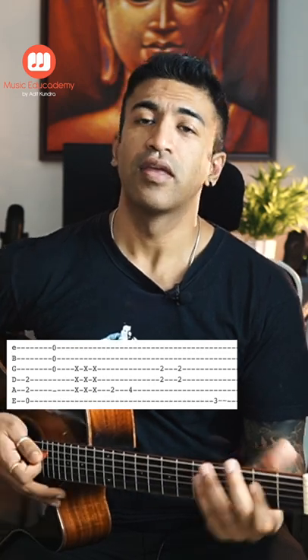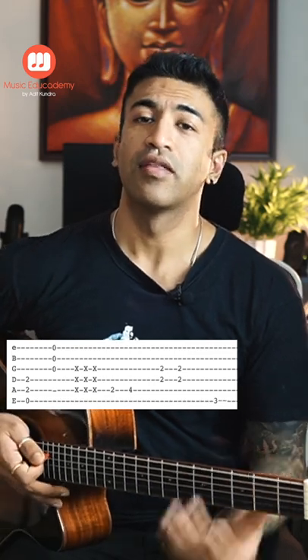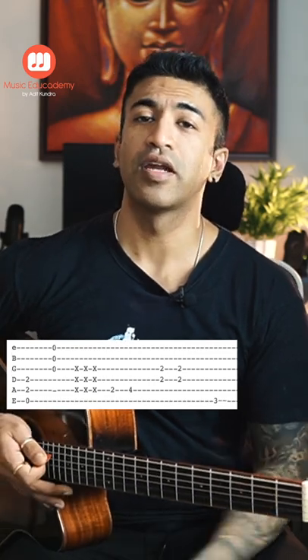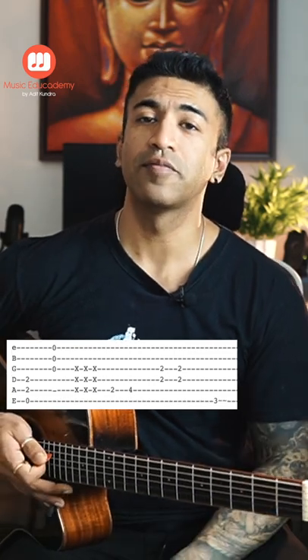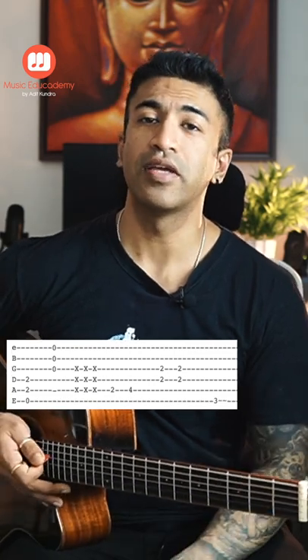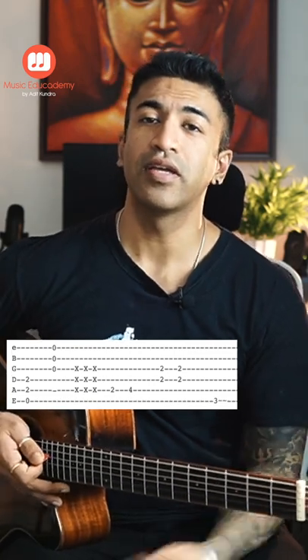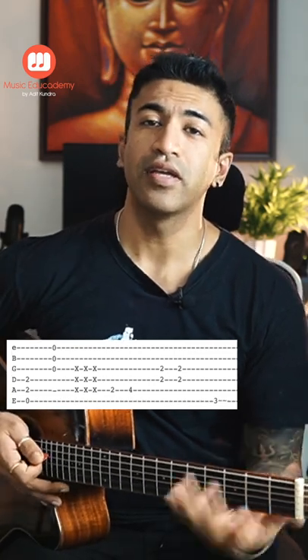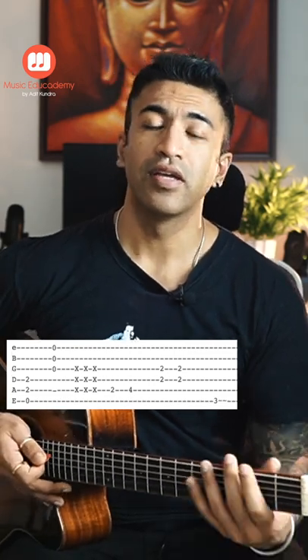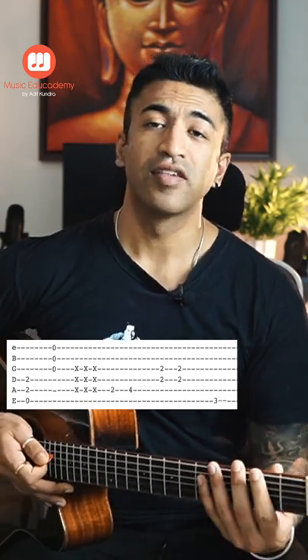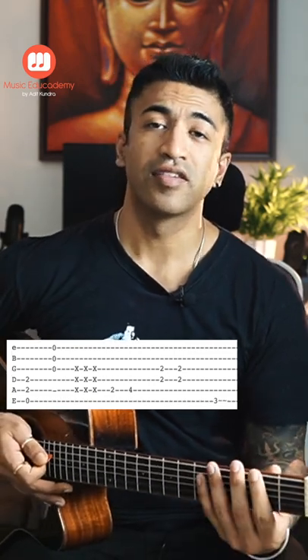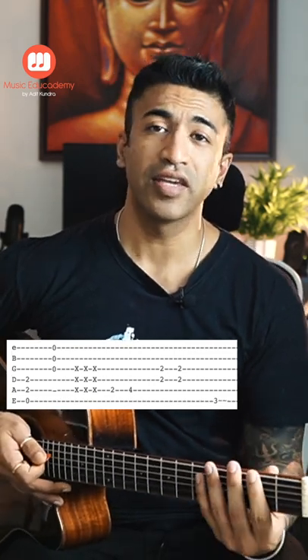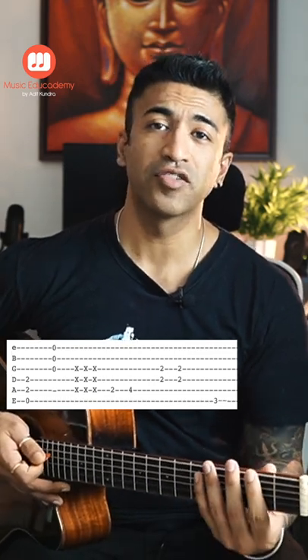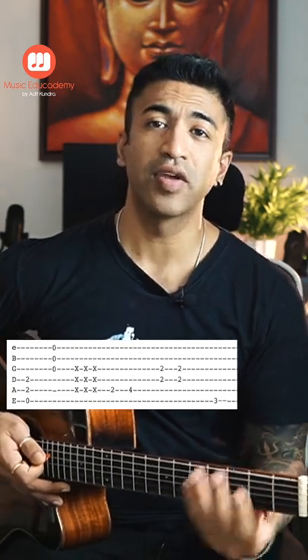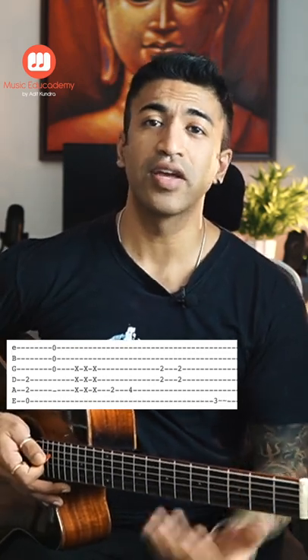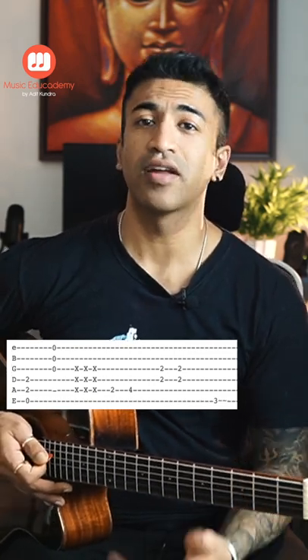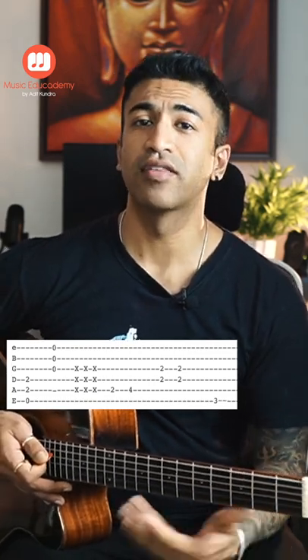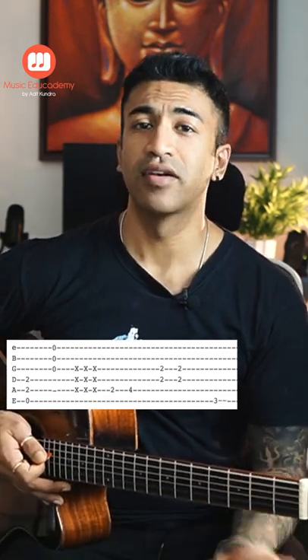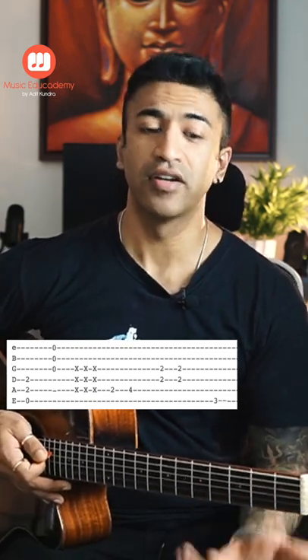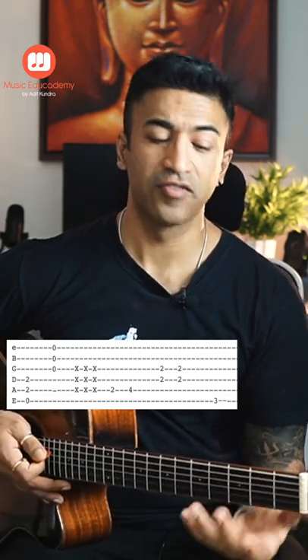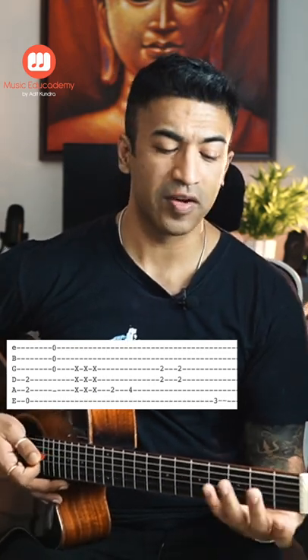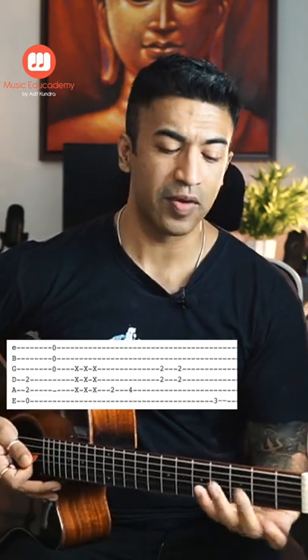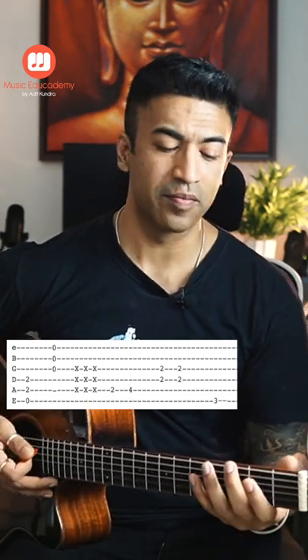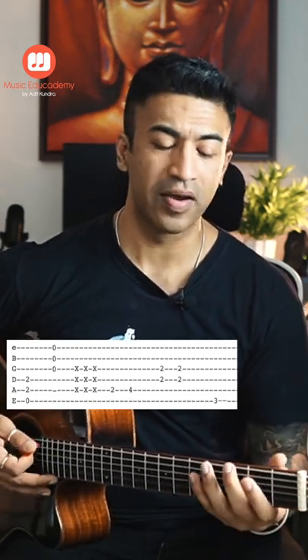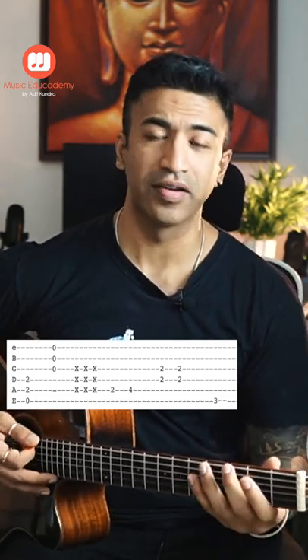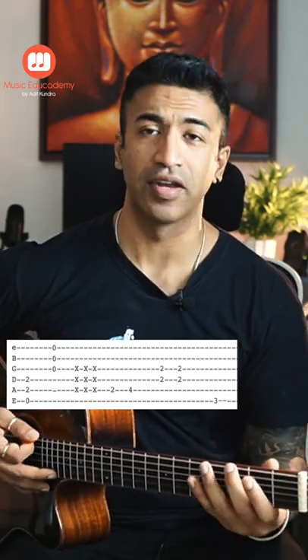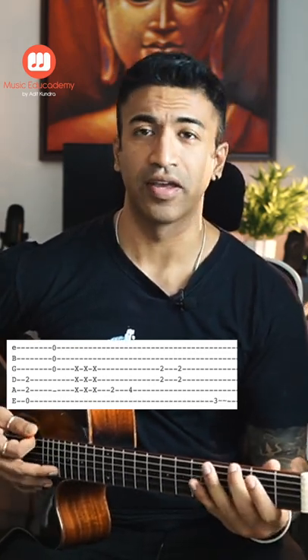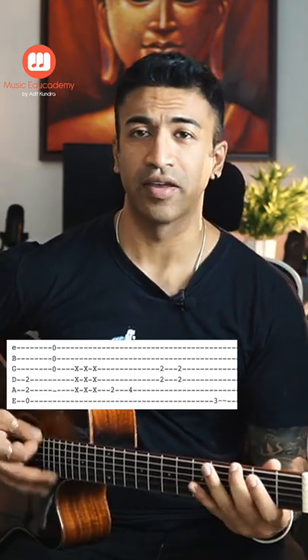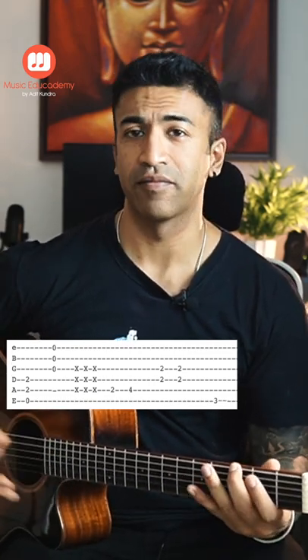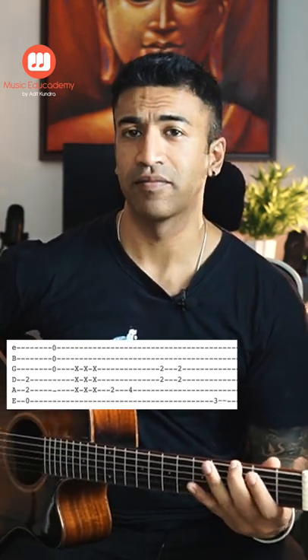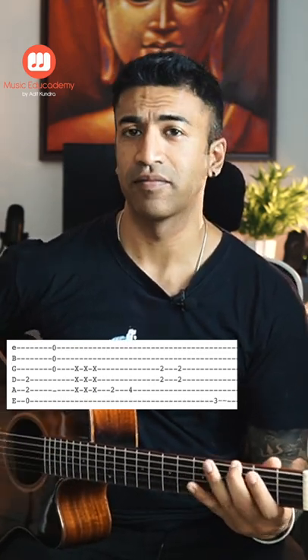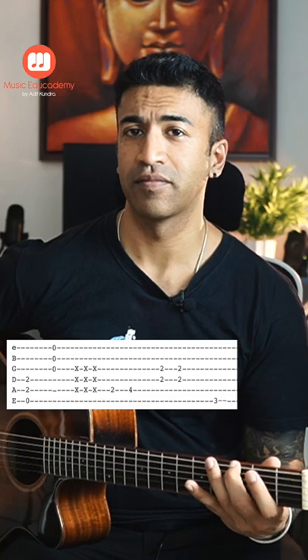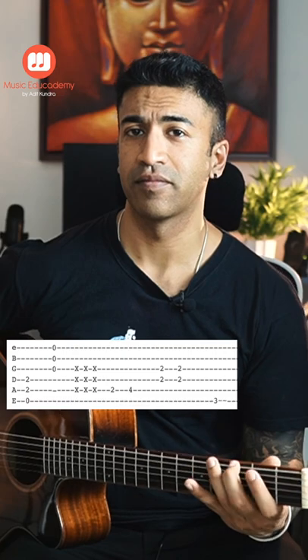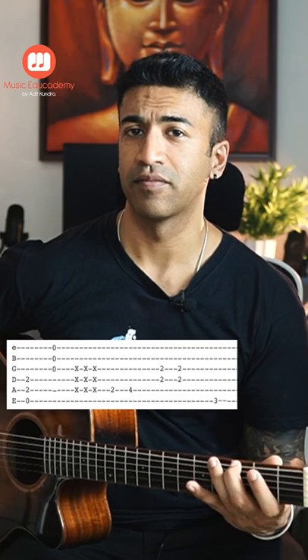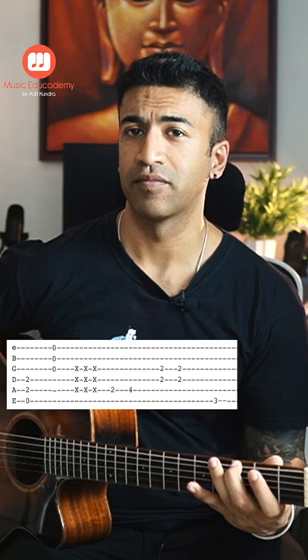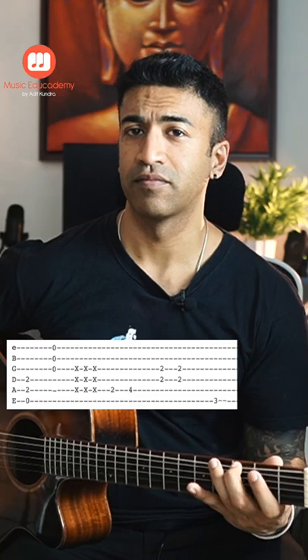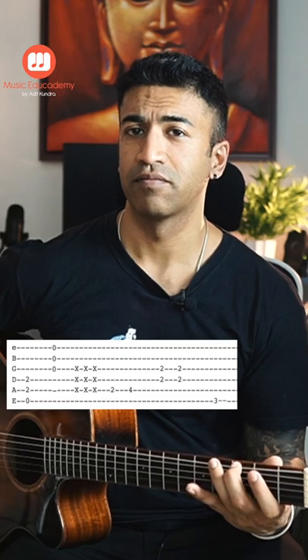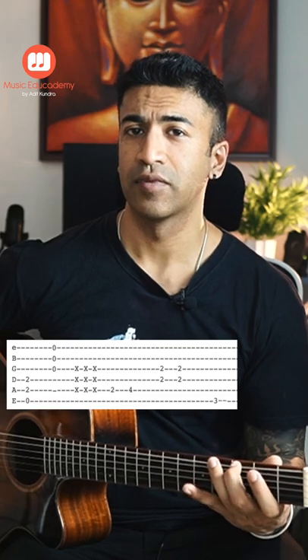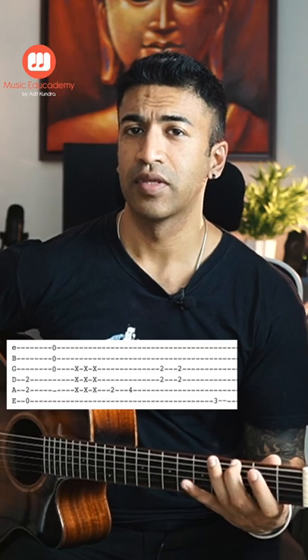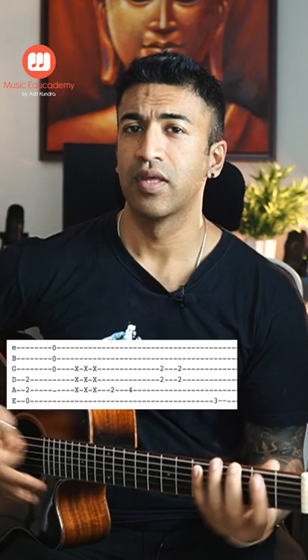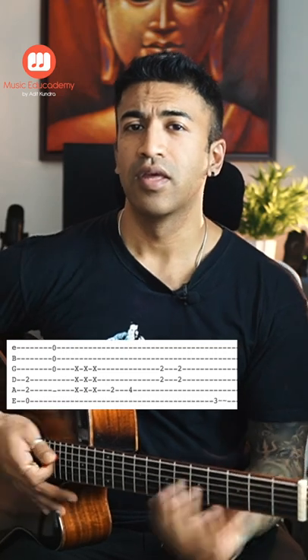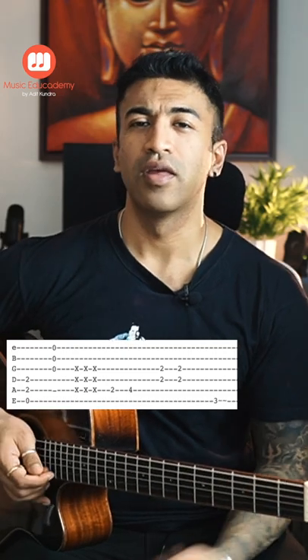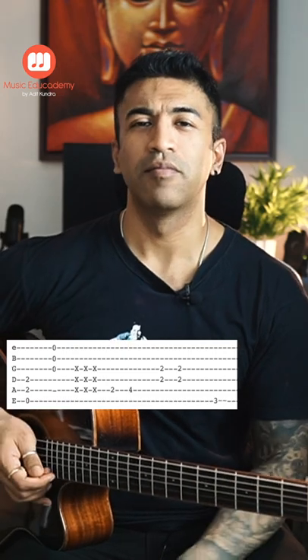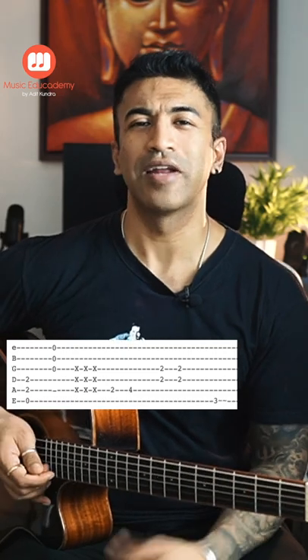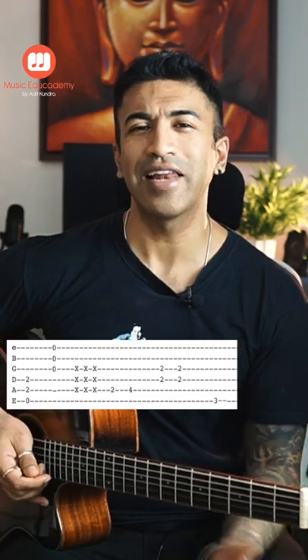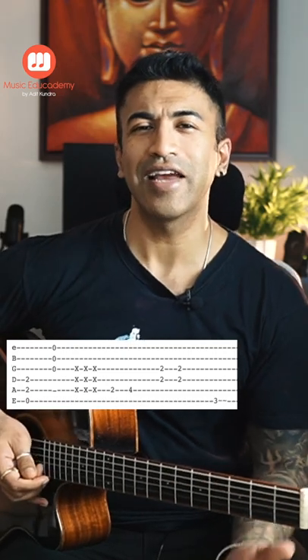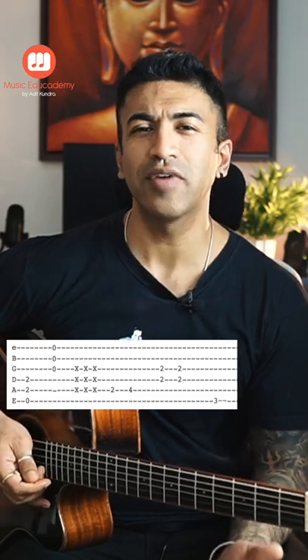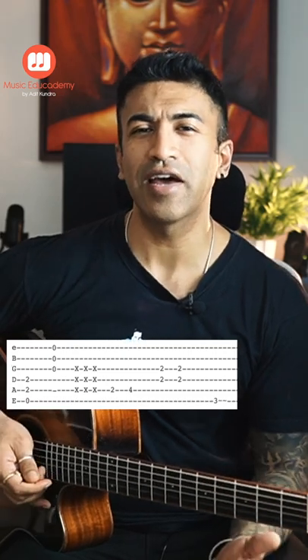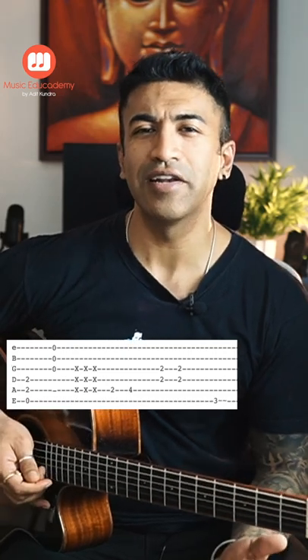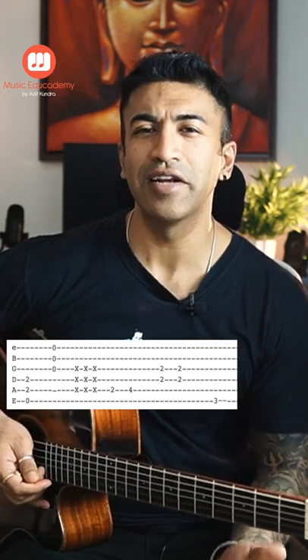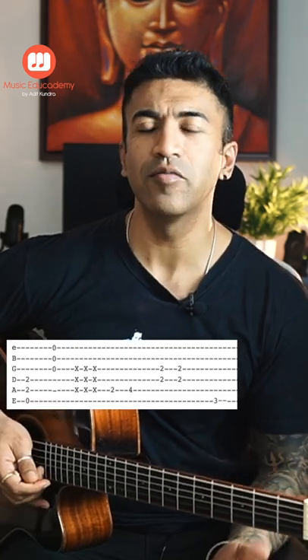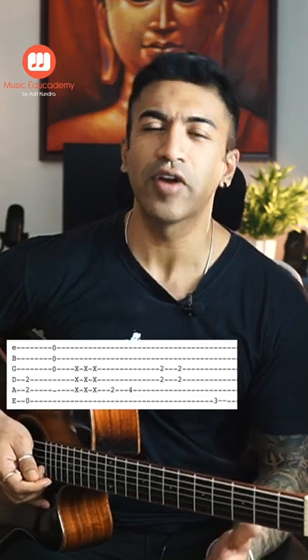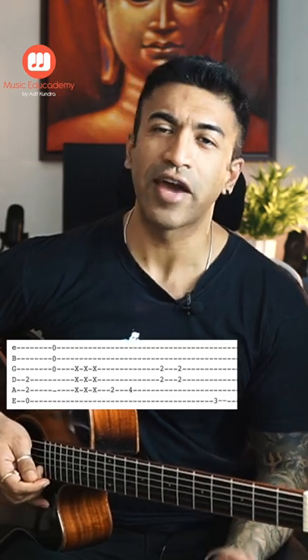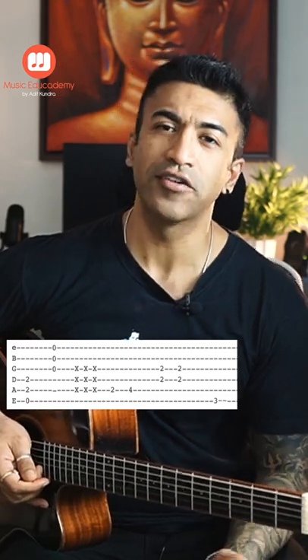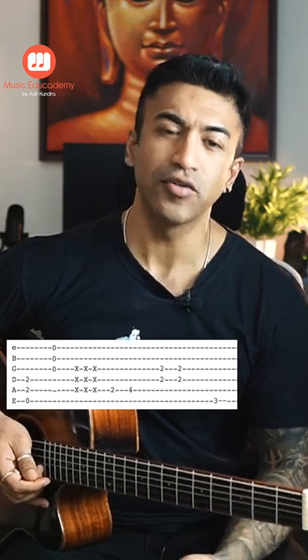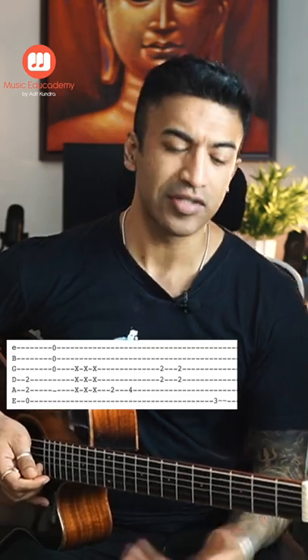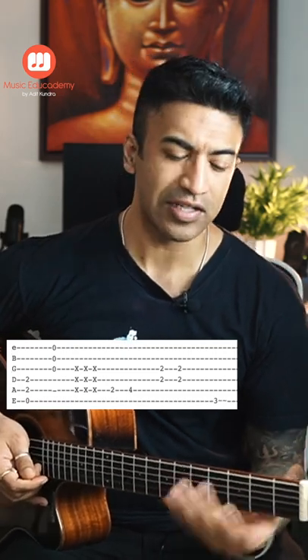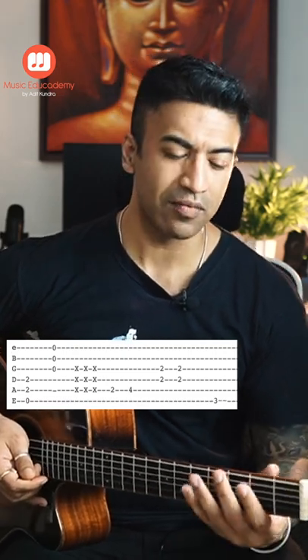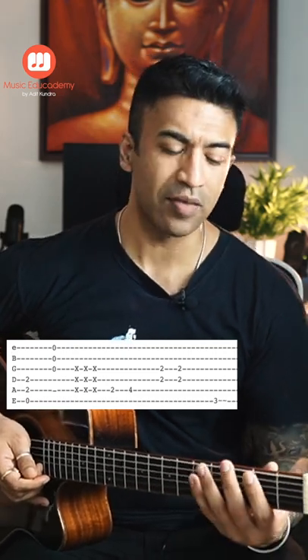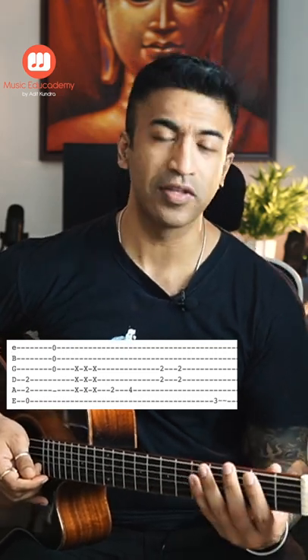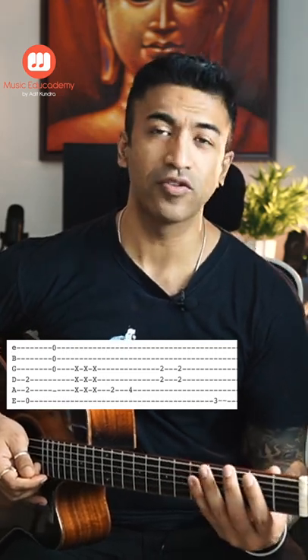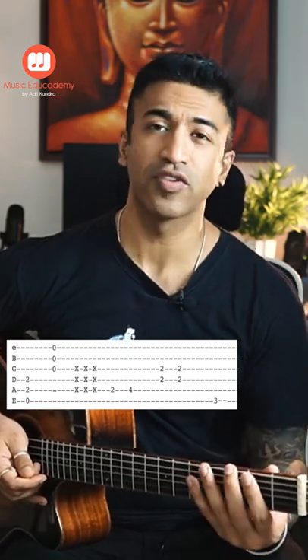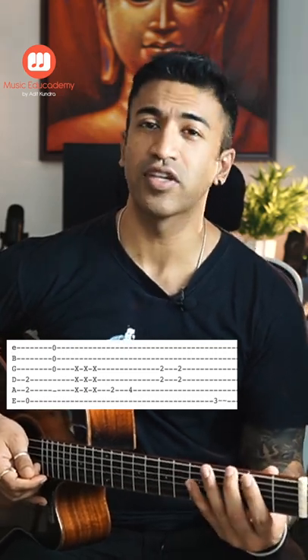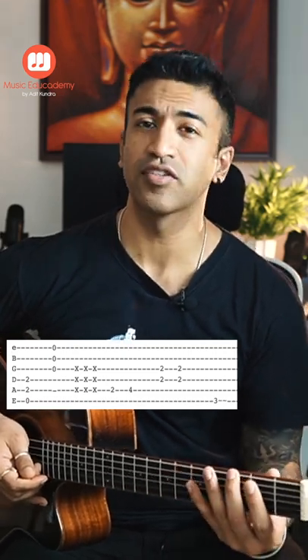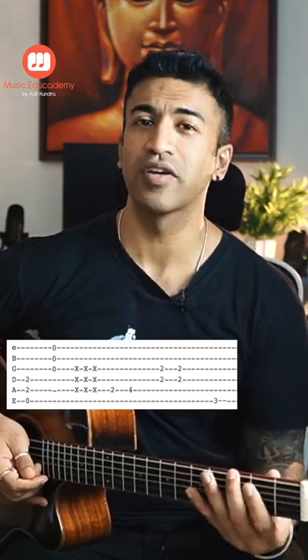Then we will bend on the sixth string on the third fret. I like to add a little more attitude, so I vibrate on the sixth string.